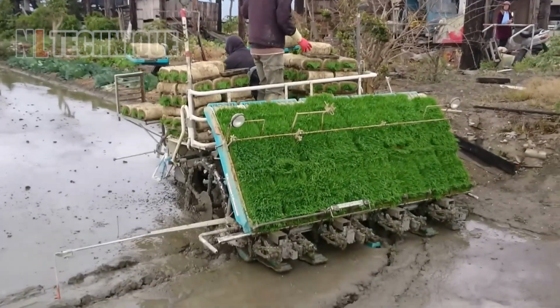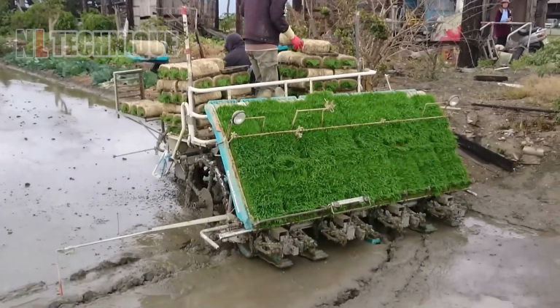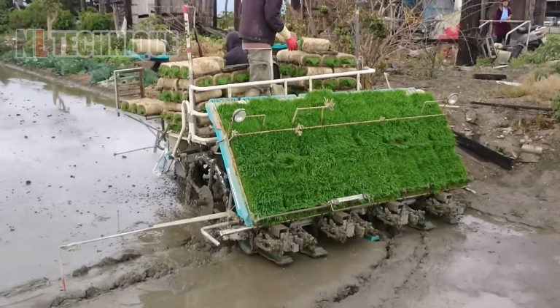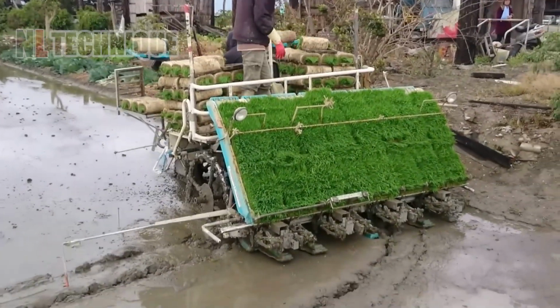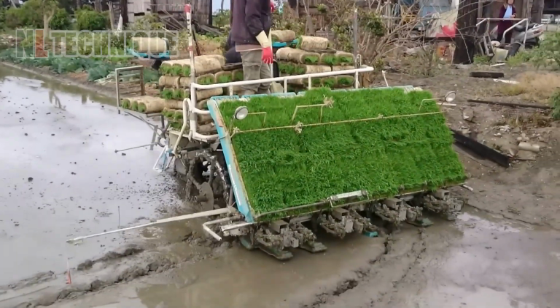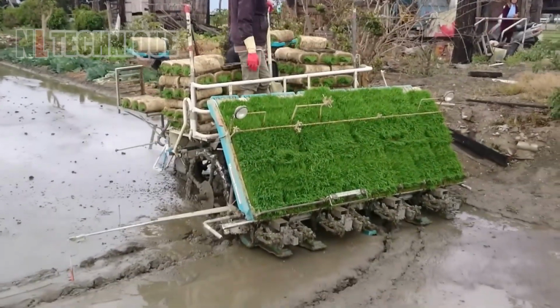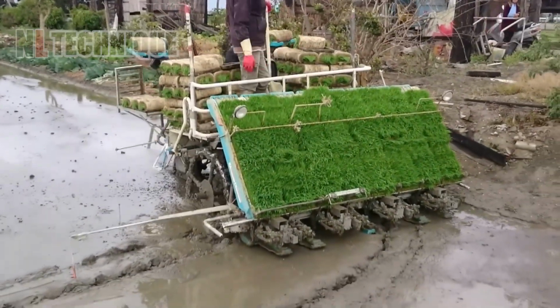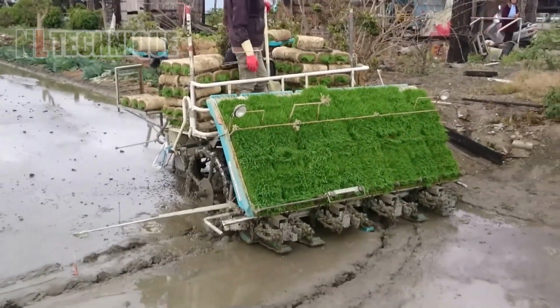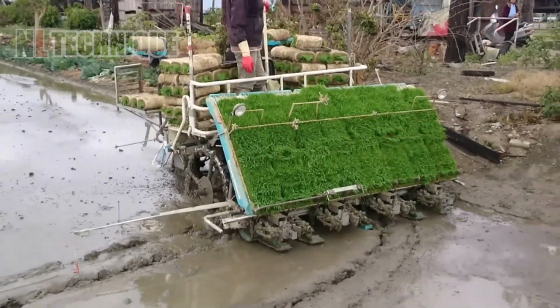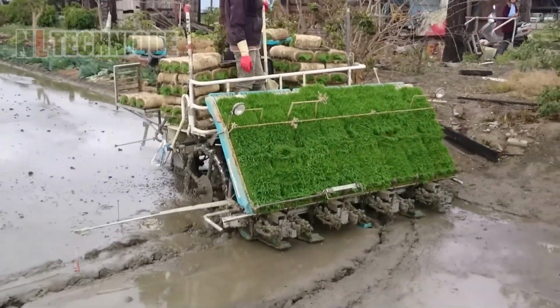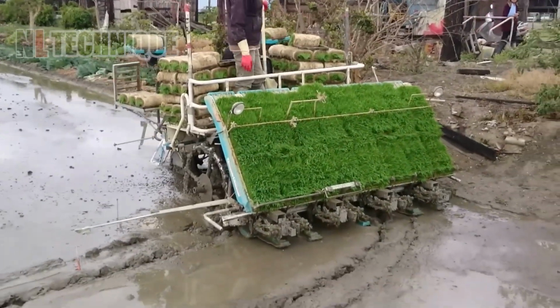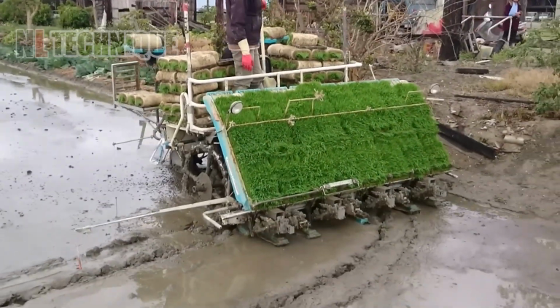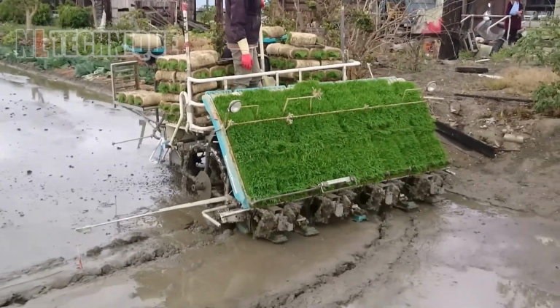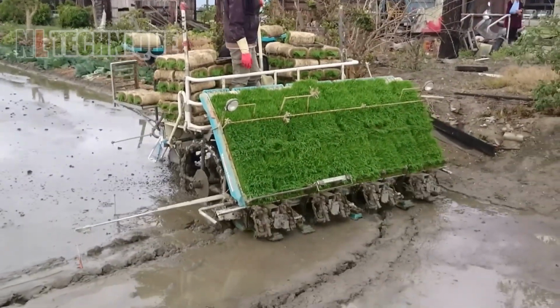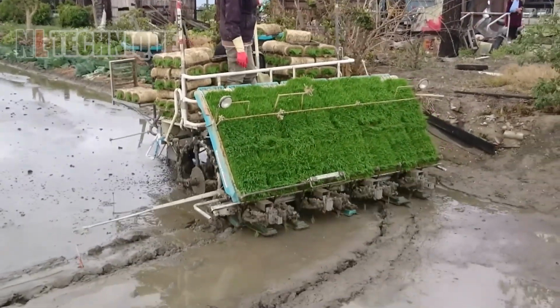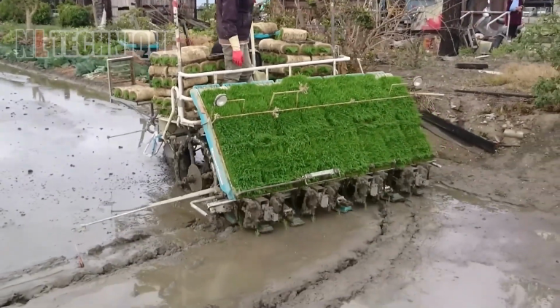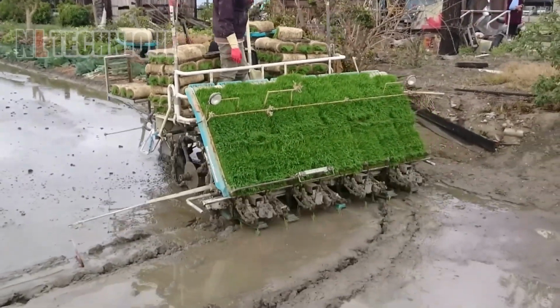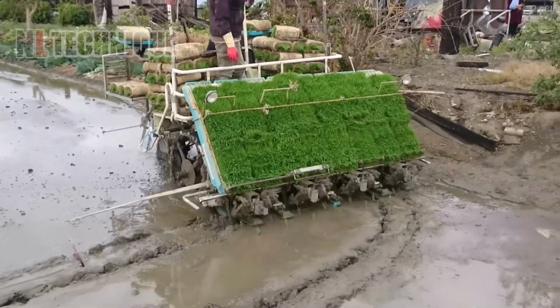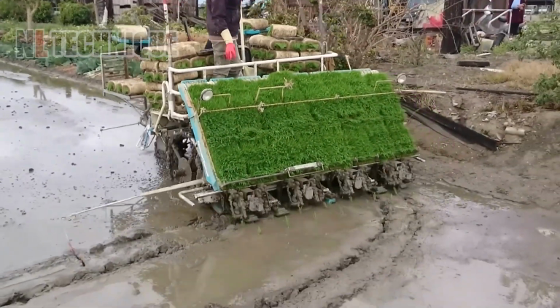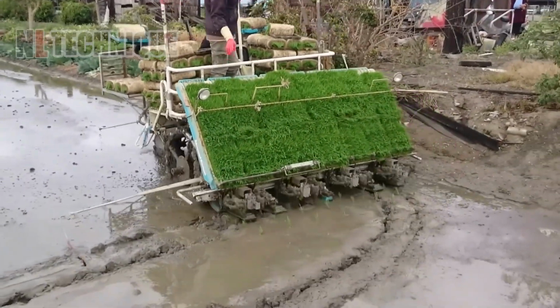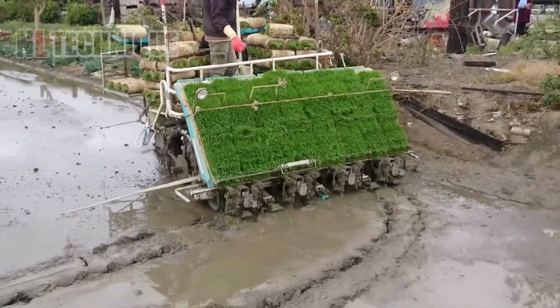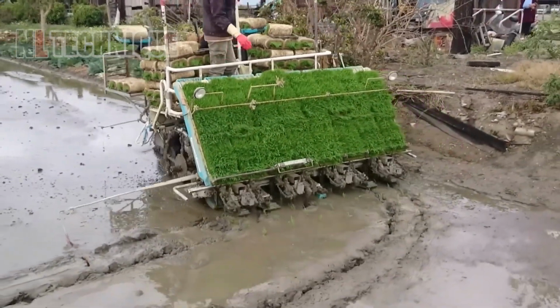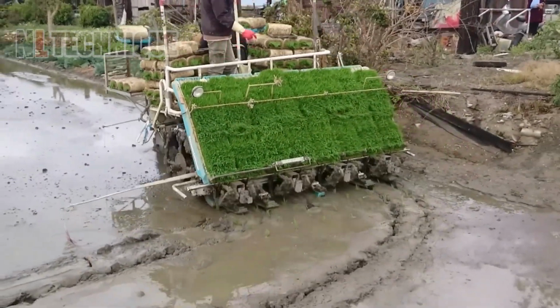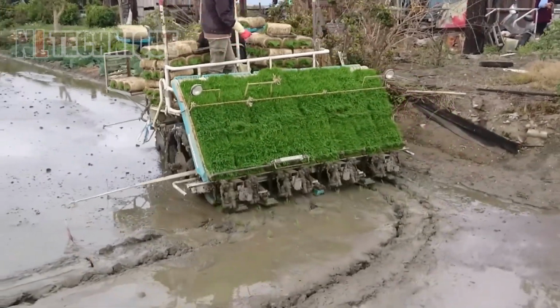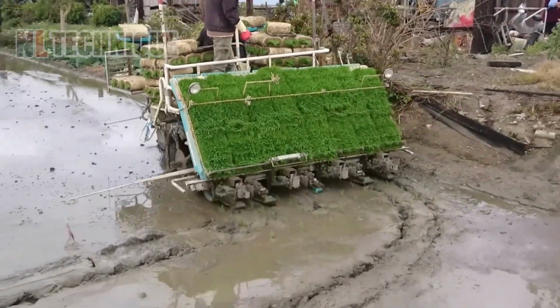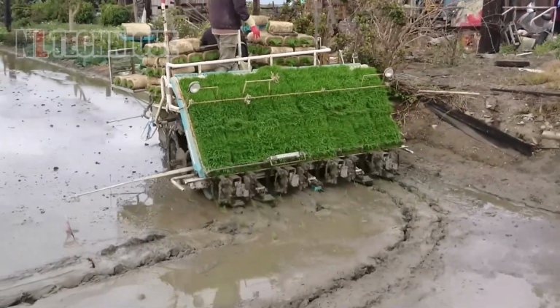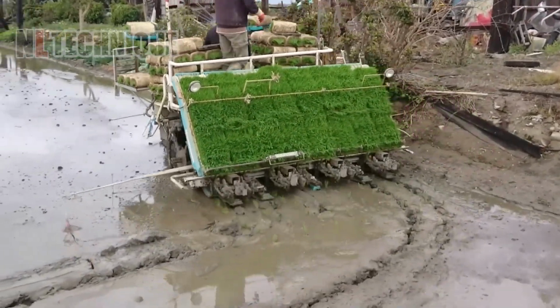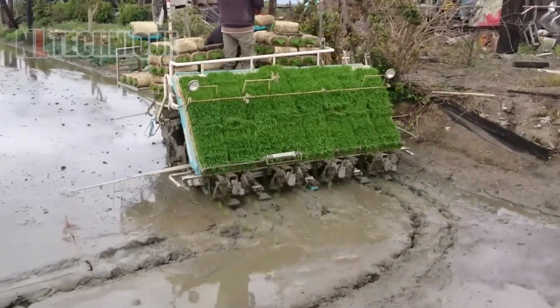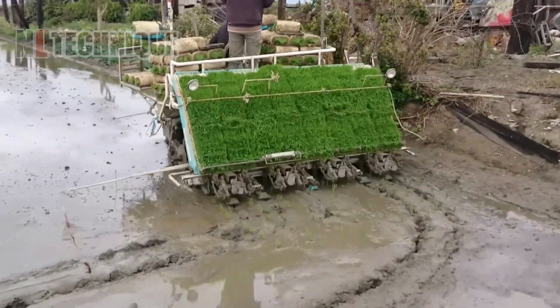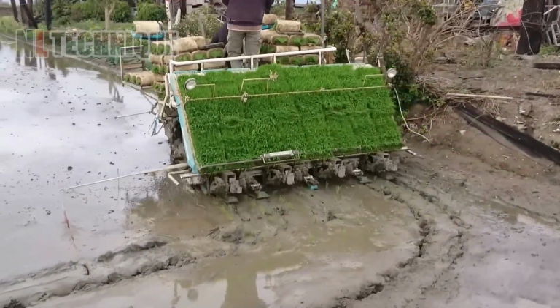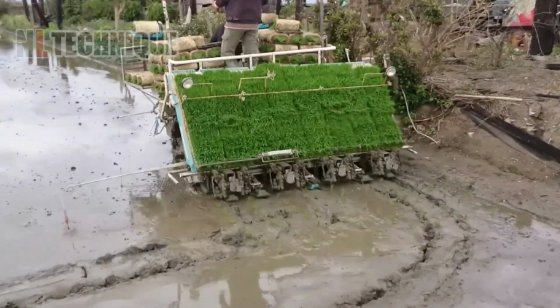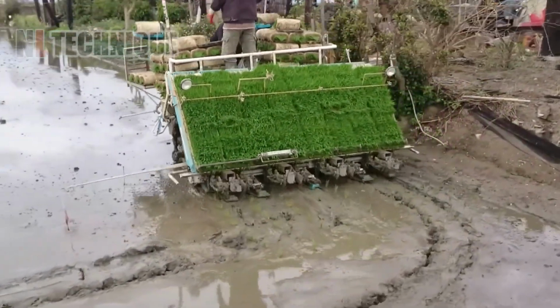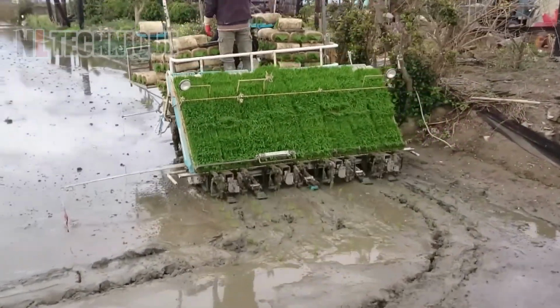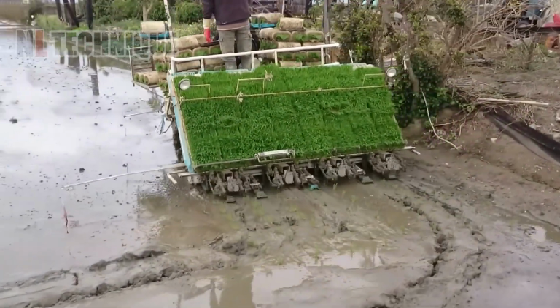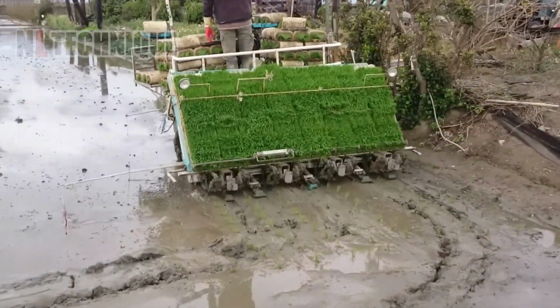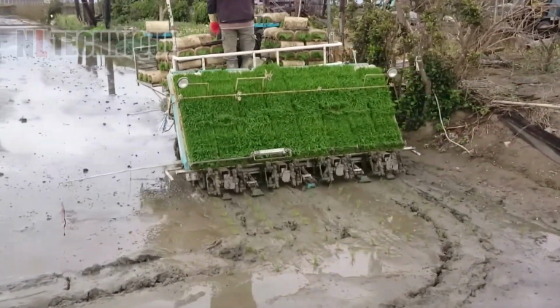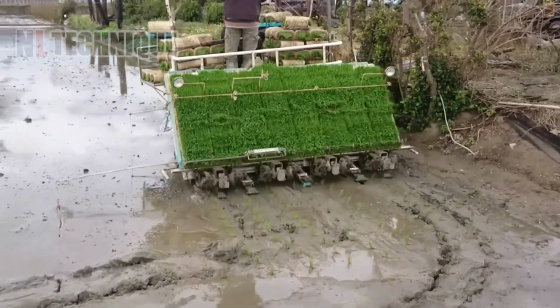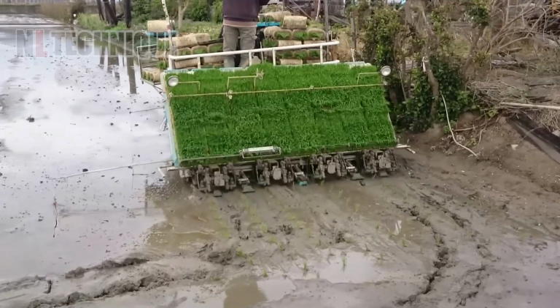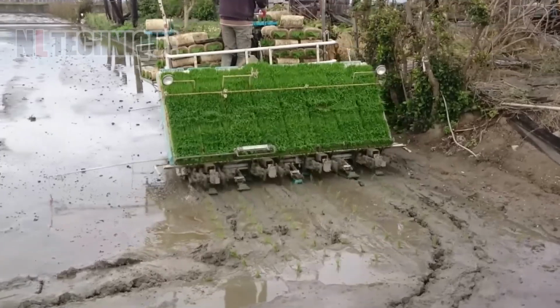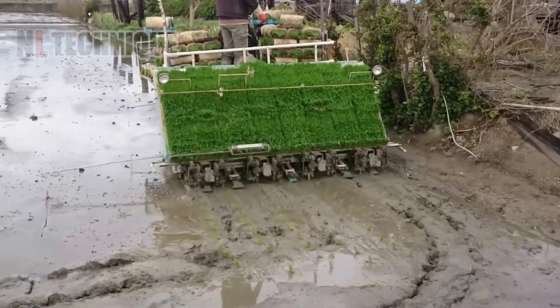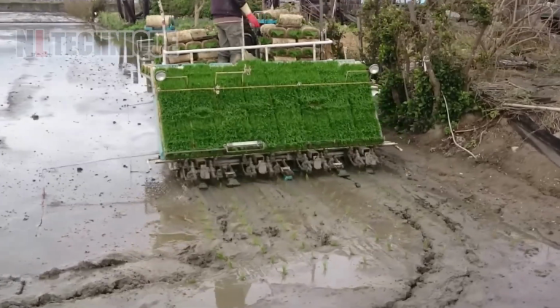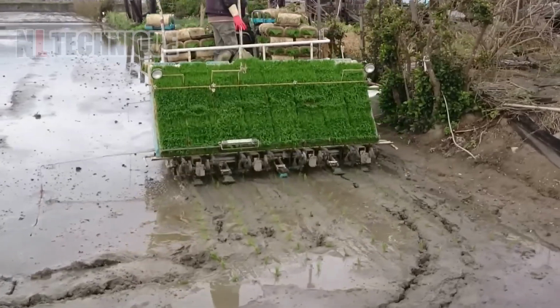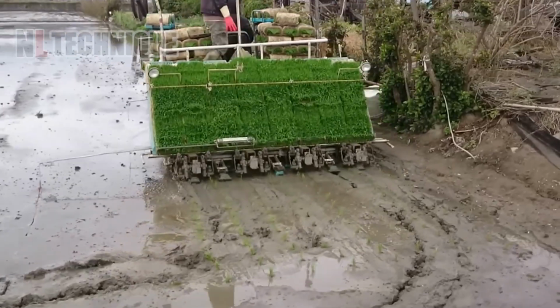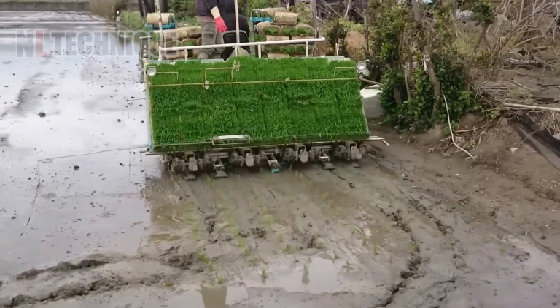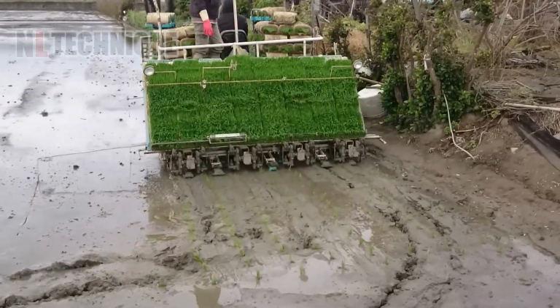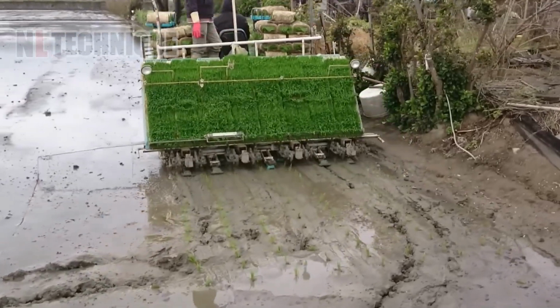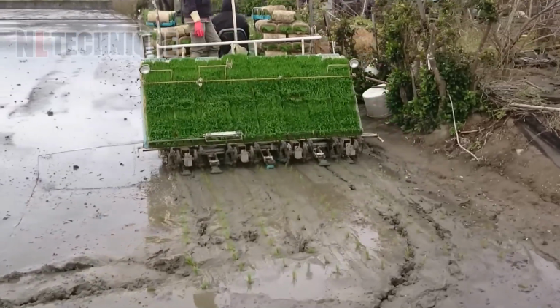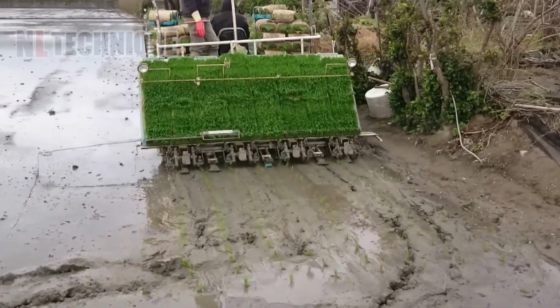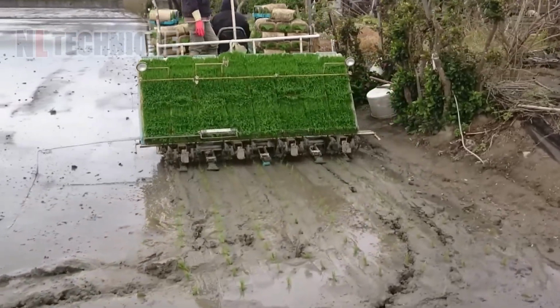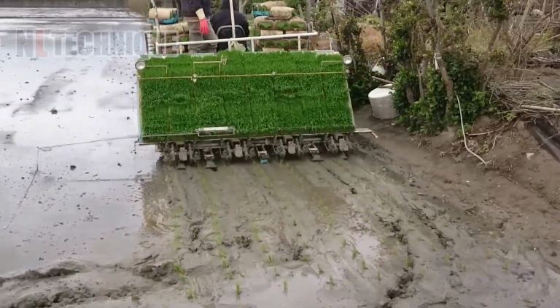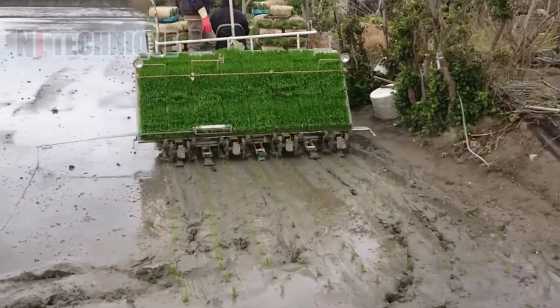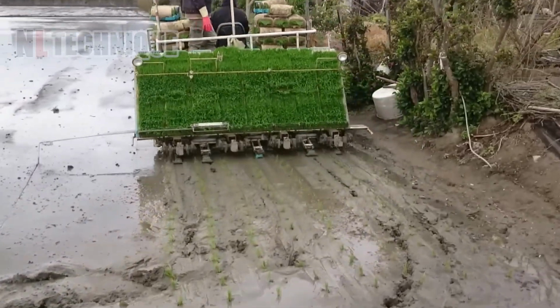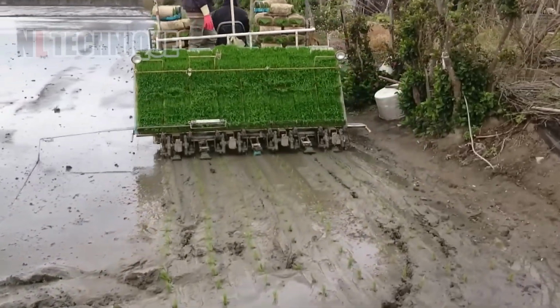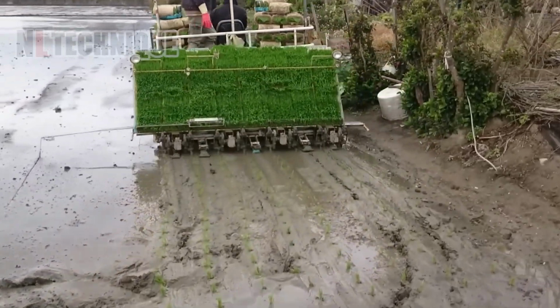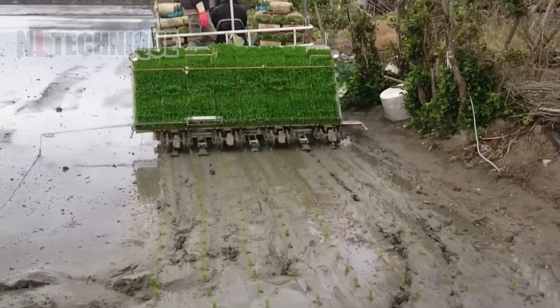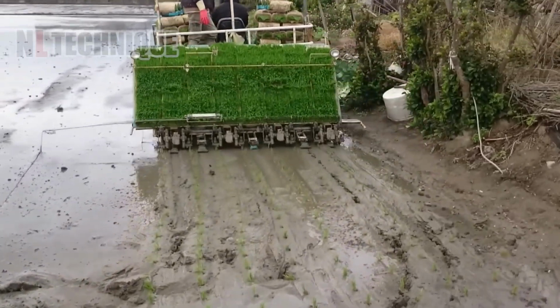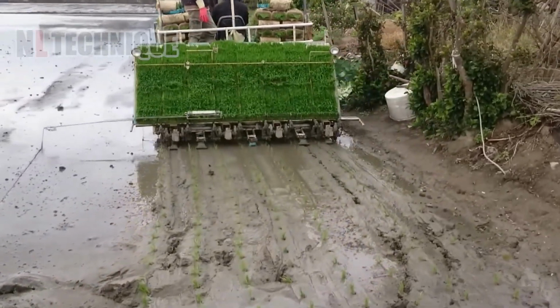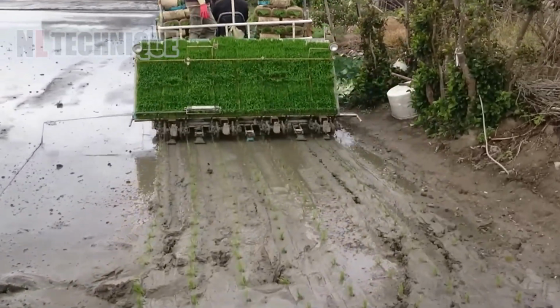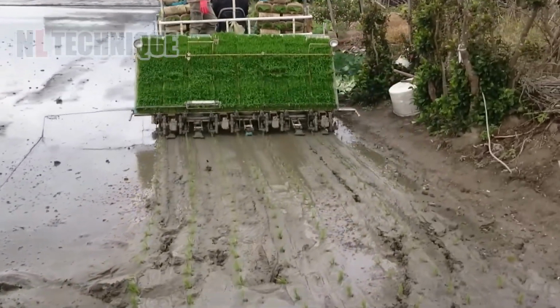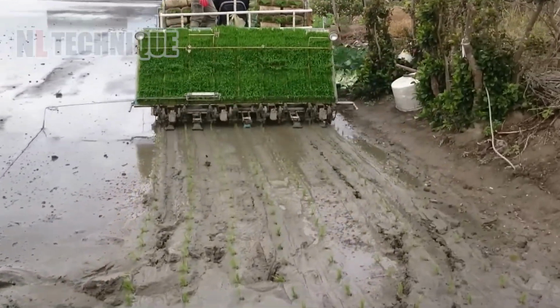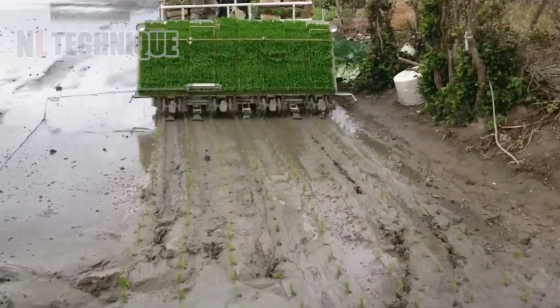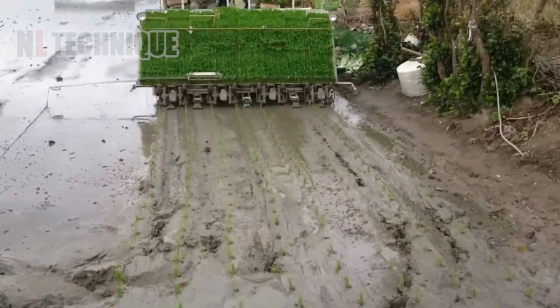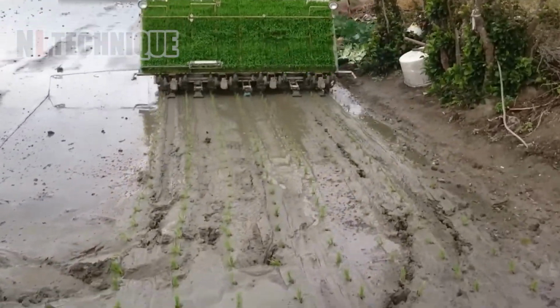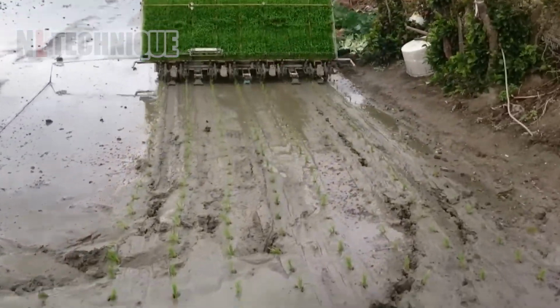Planting rice in Asia has never been the same ever since the invention of advanced machines like this.